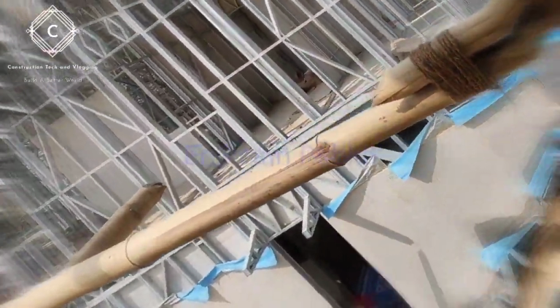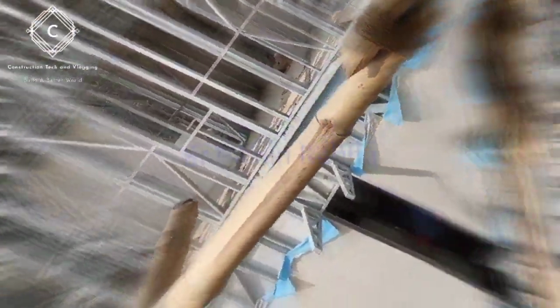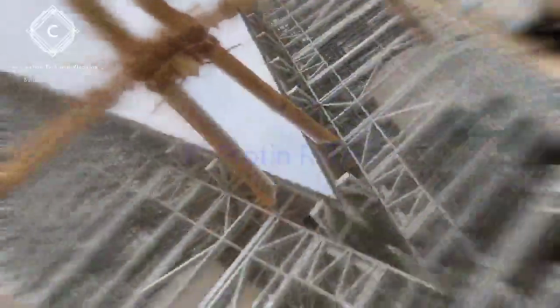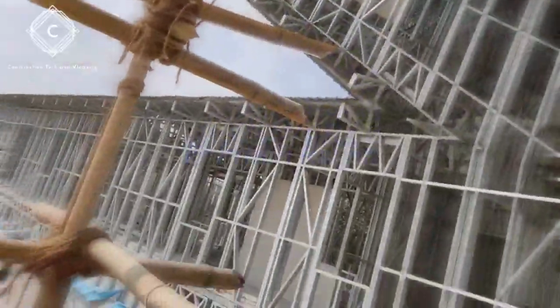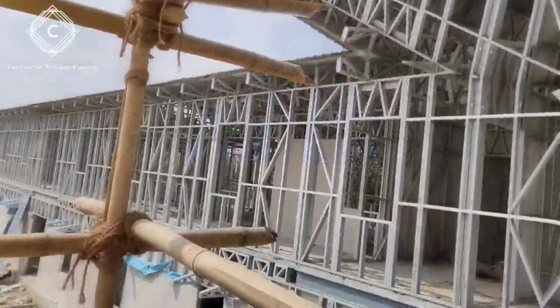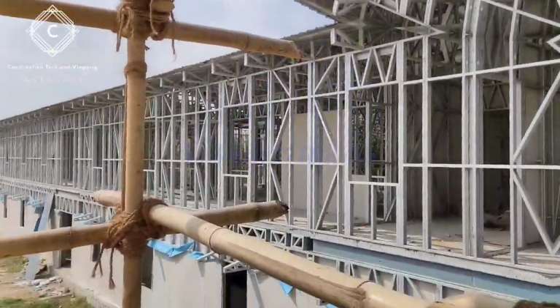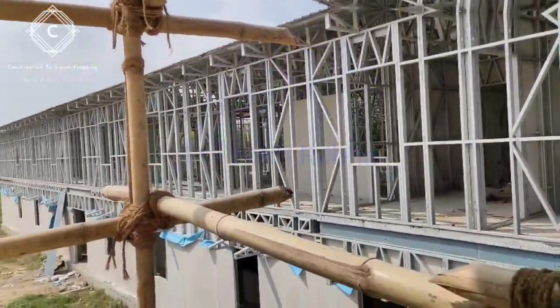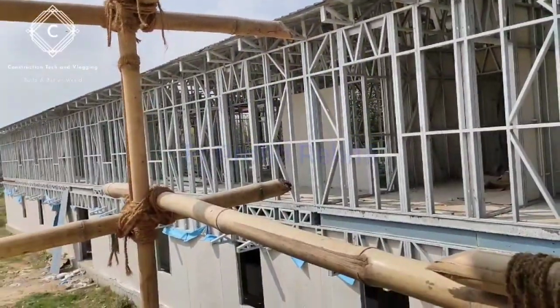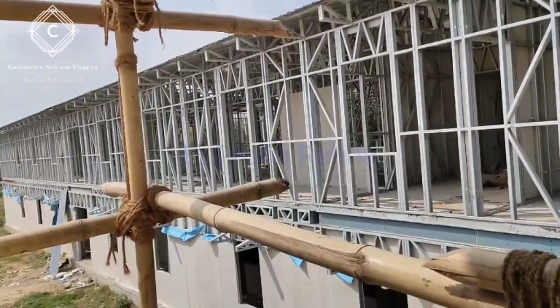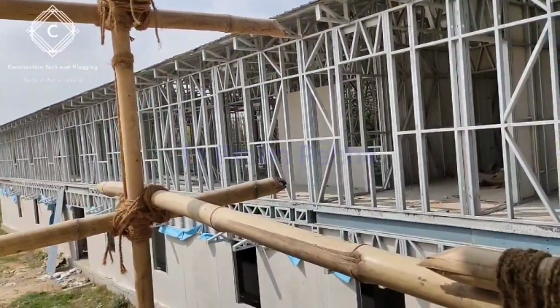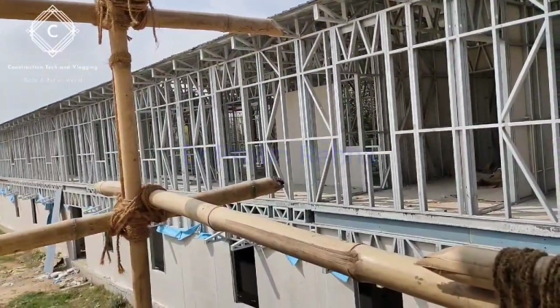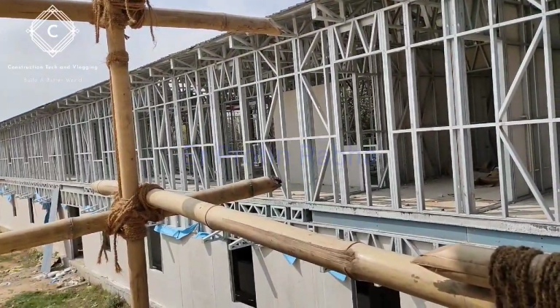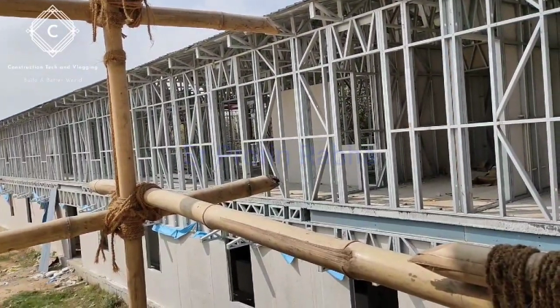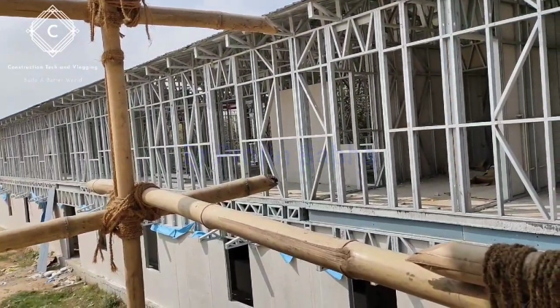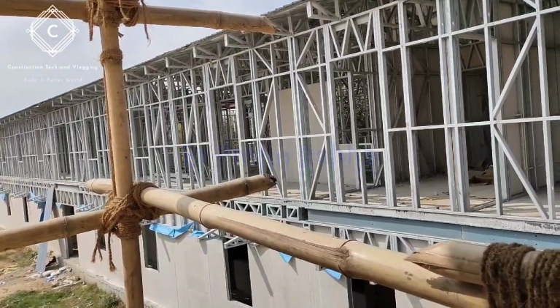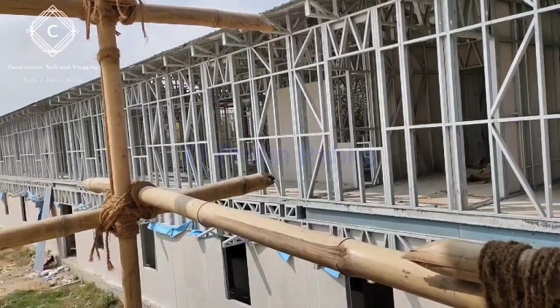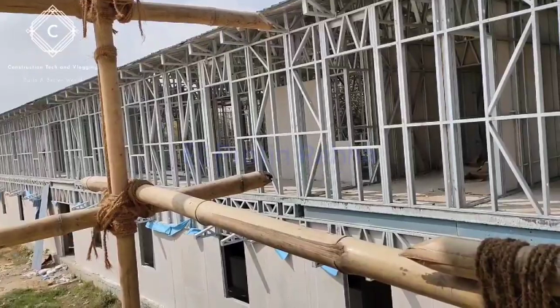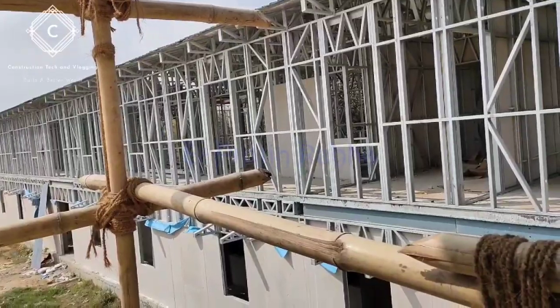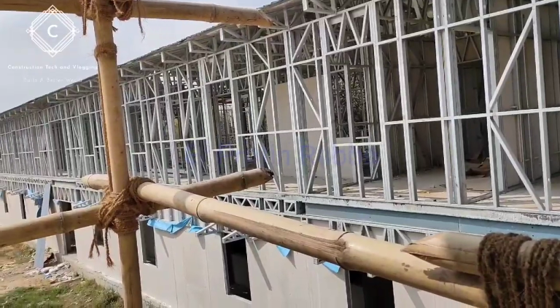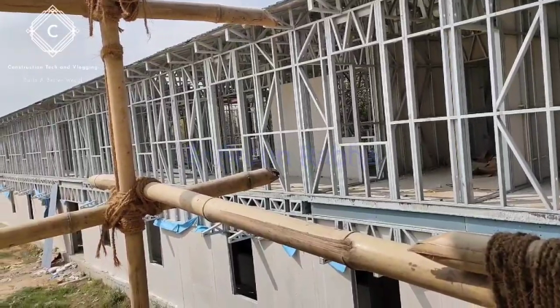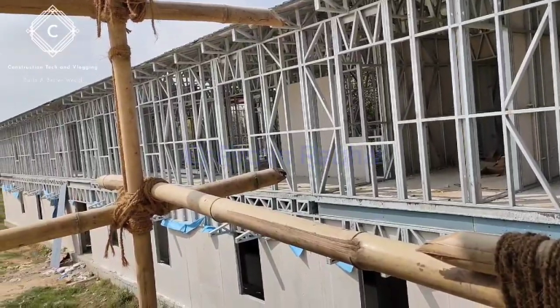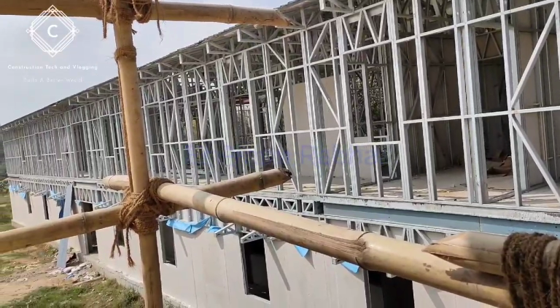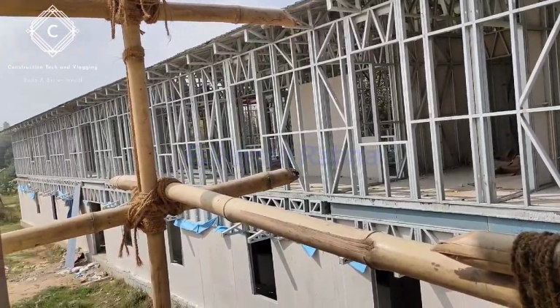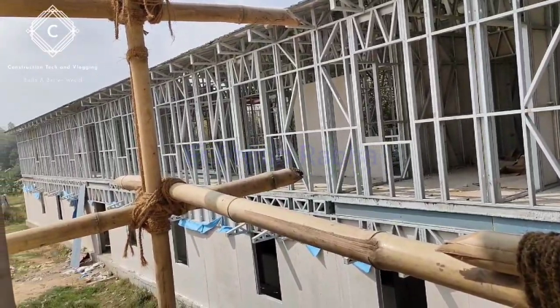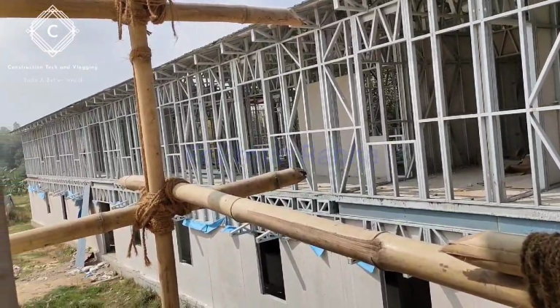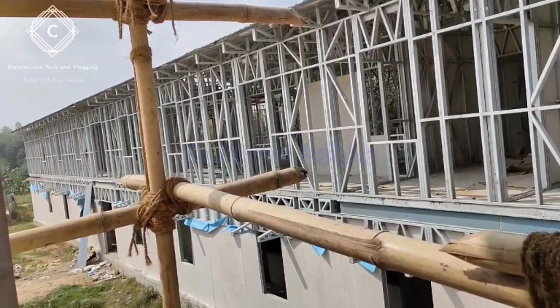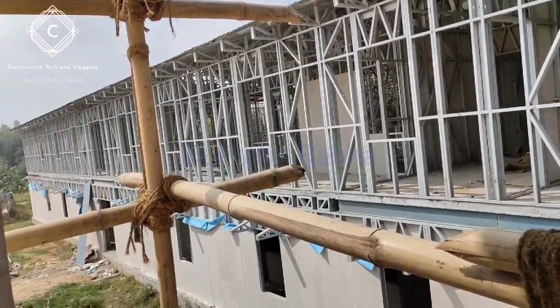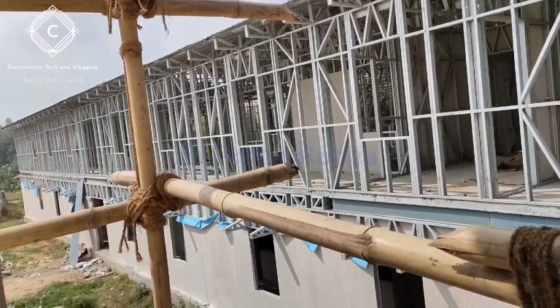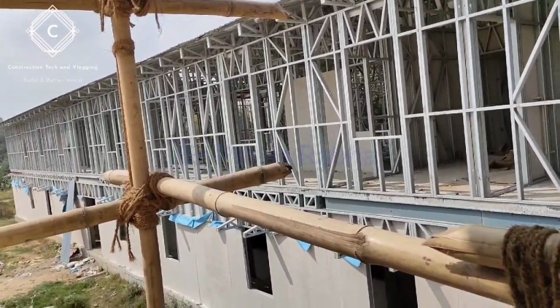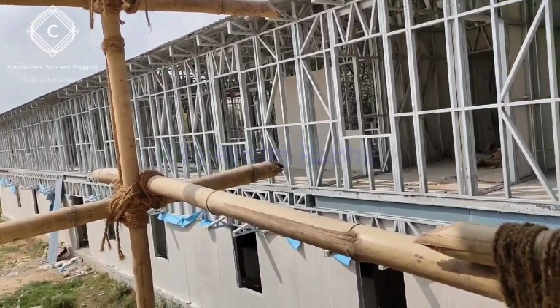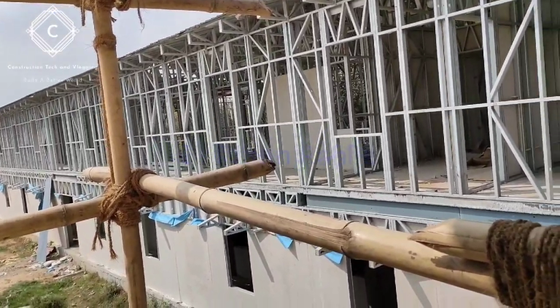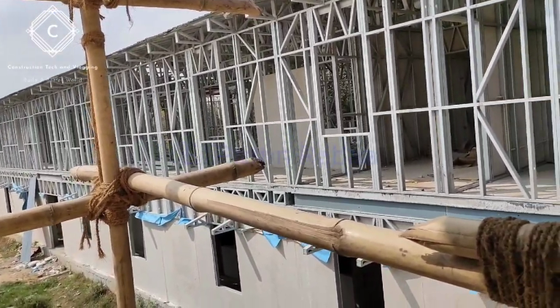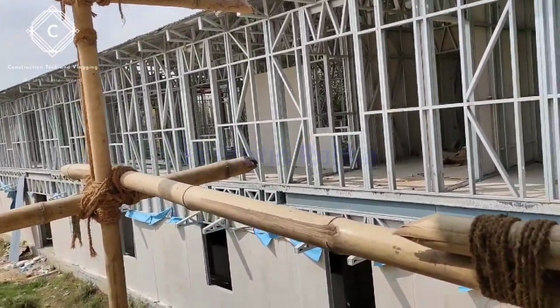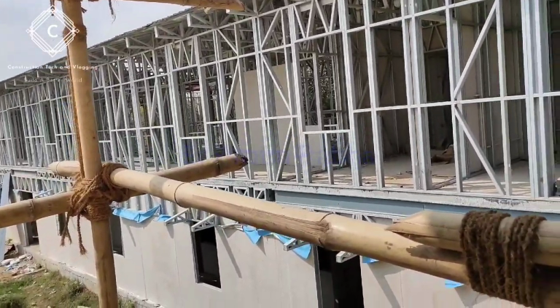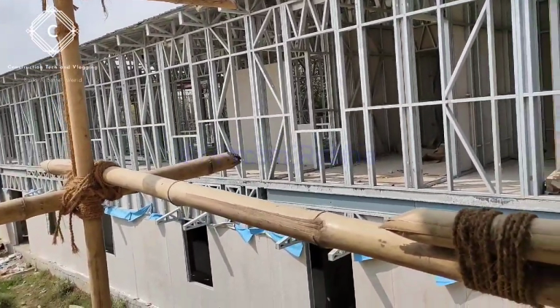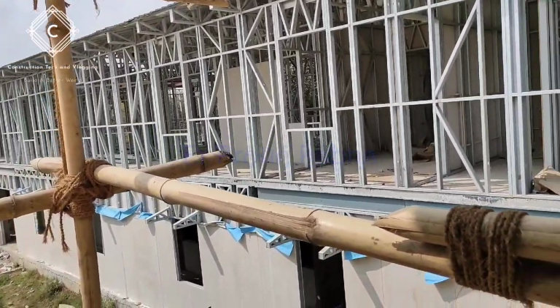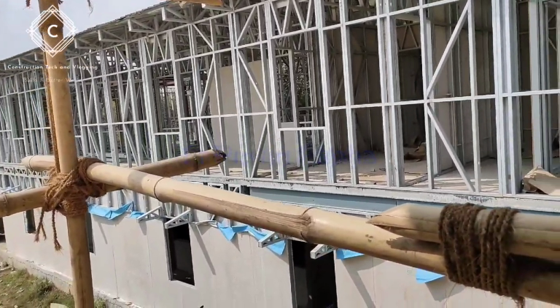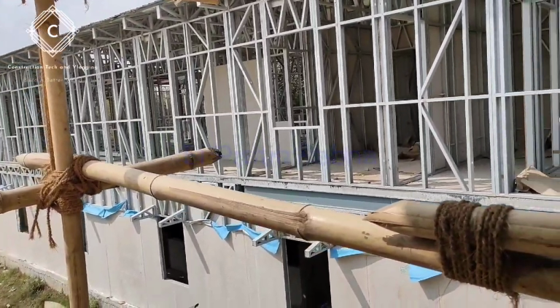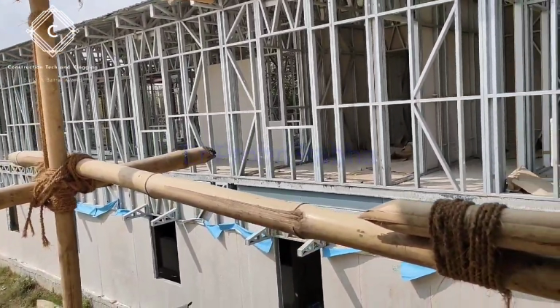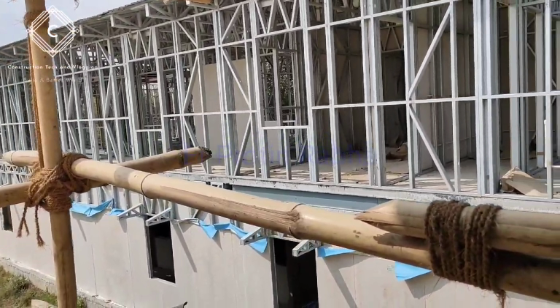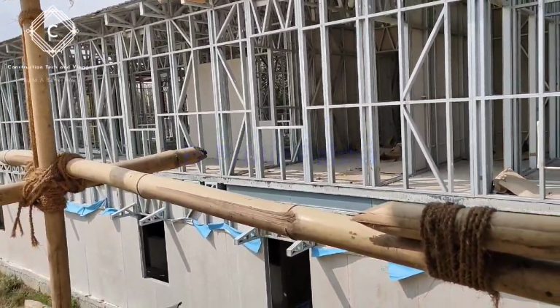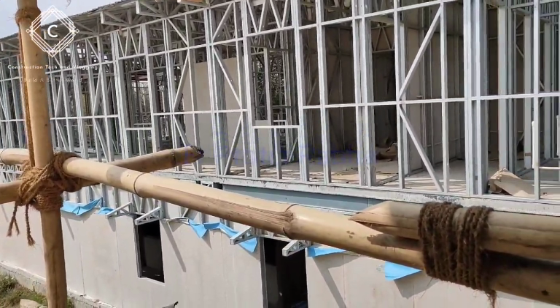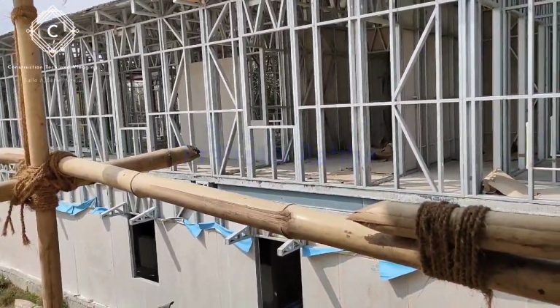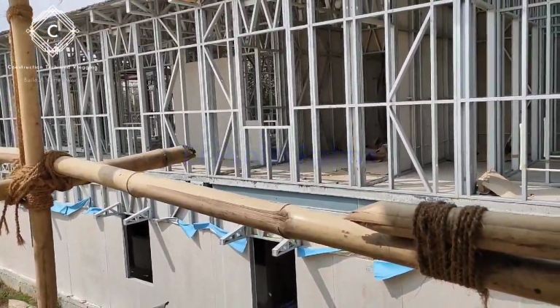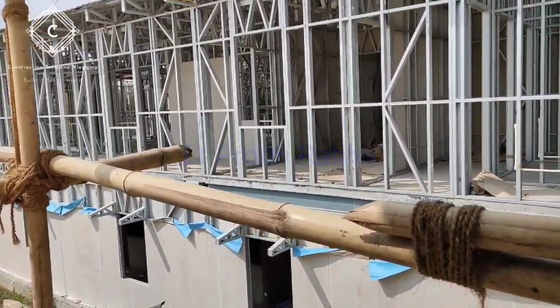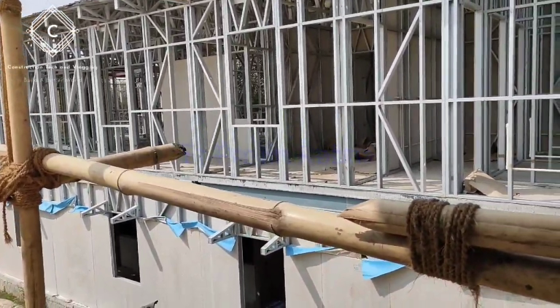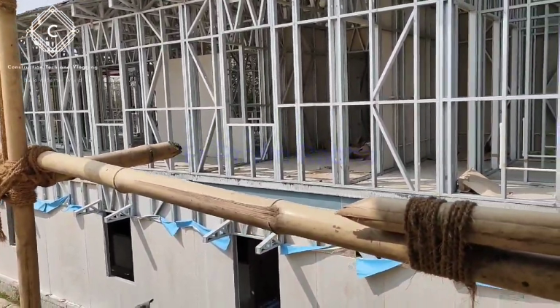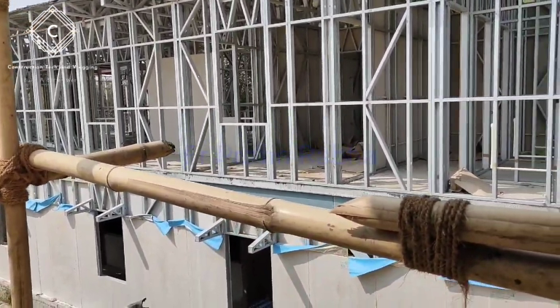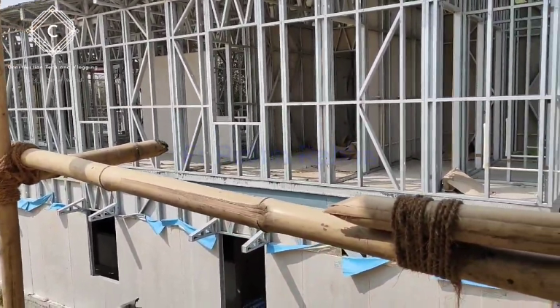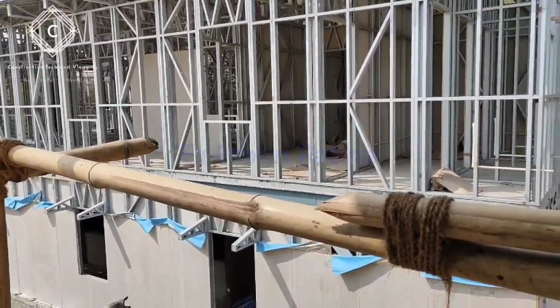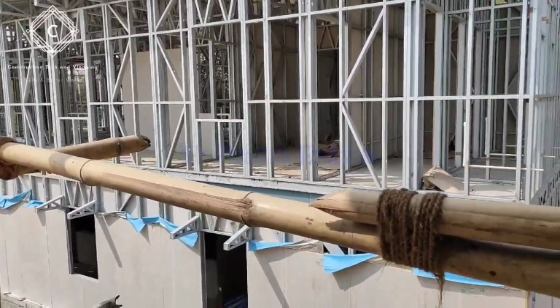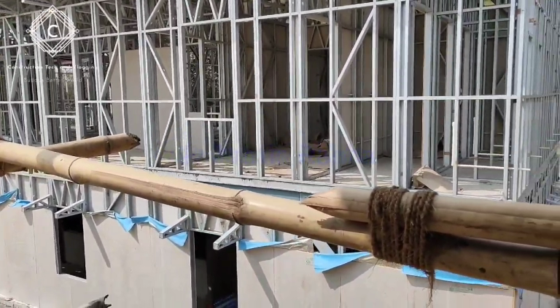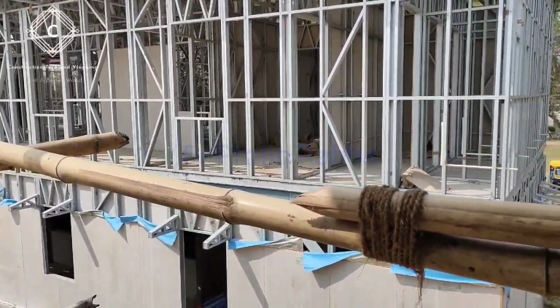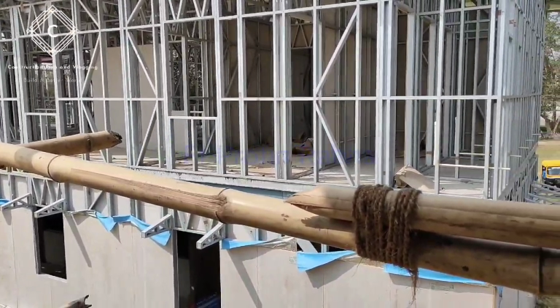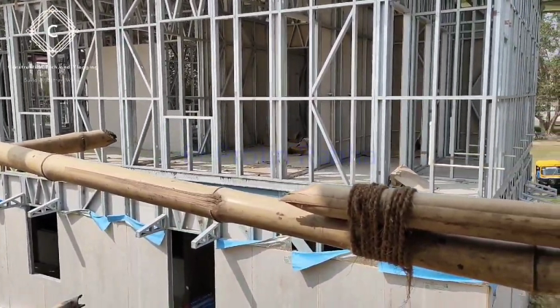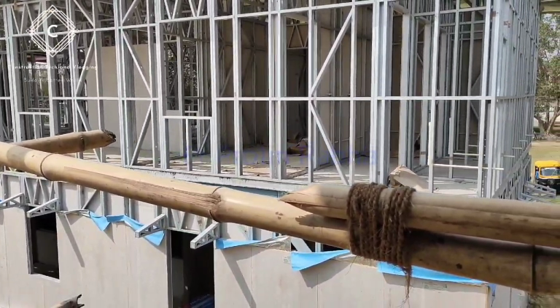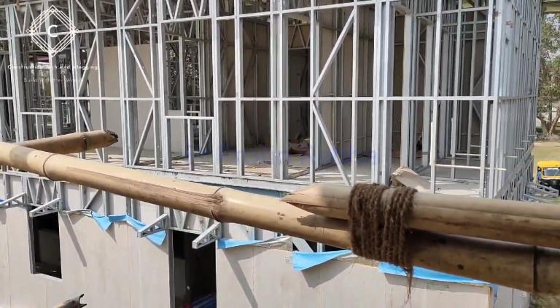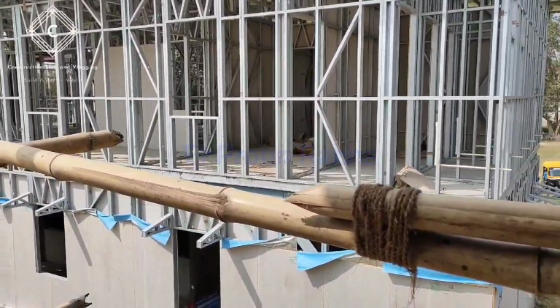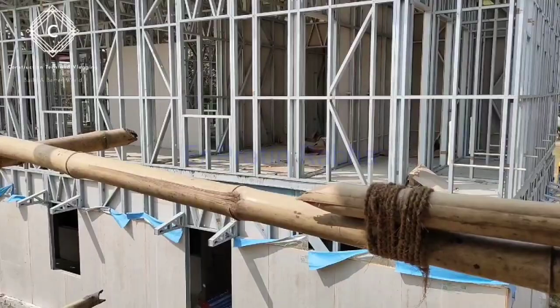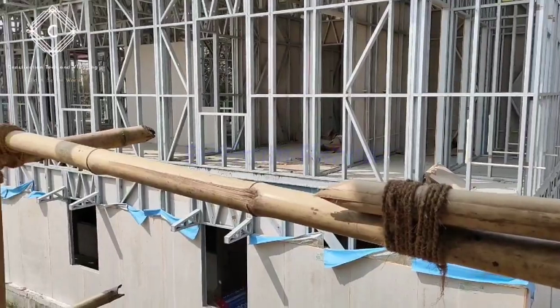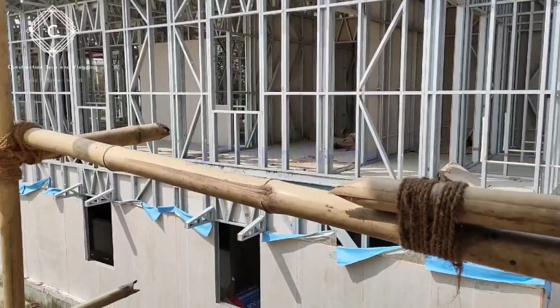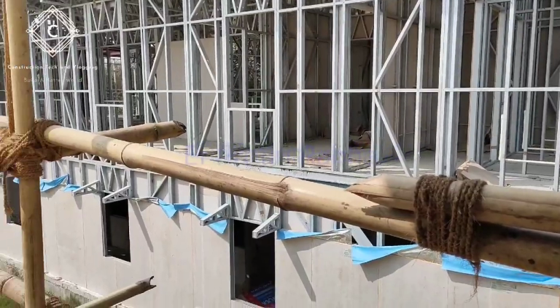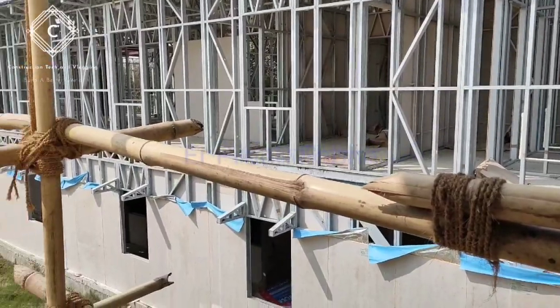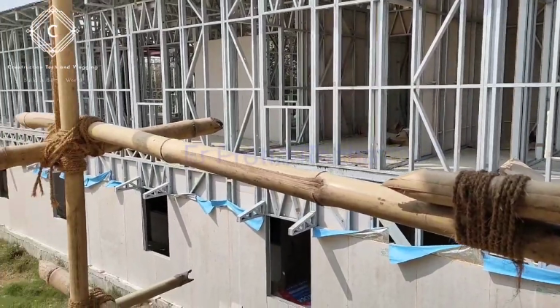These are LGSF materials. This is a plus-2 building construction going on.